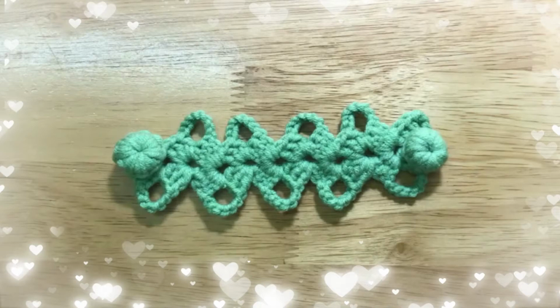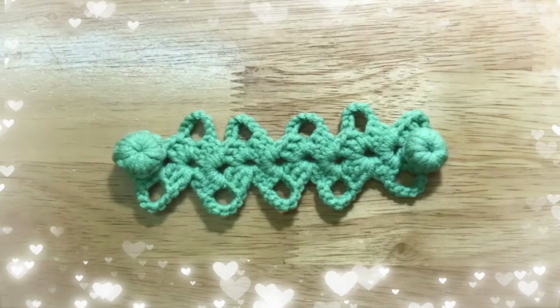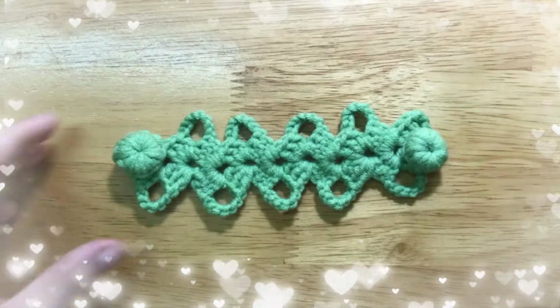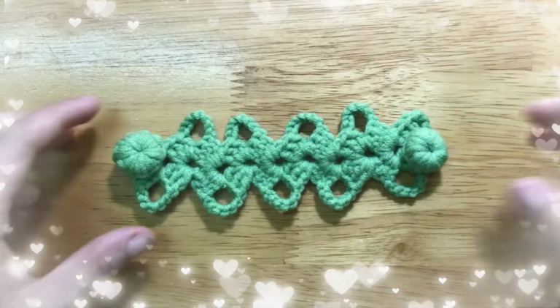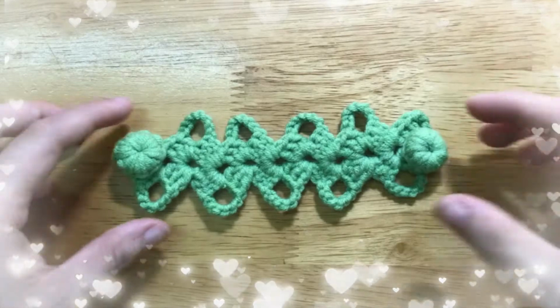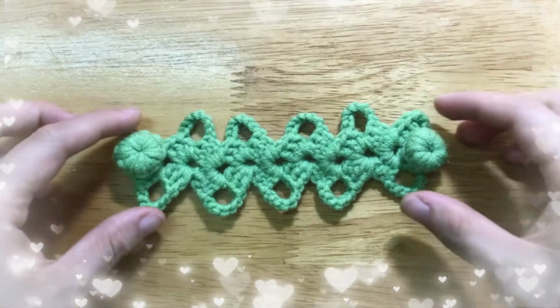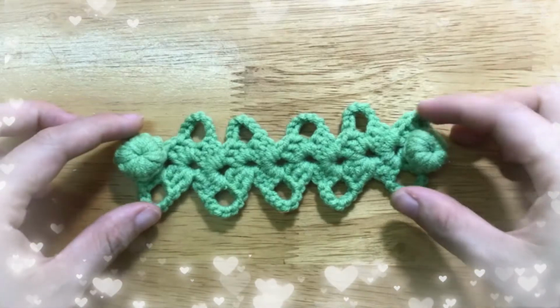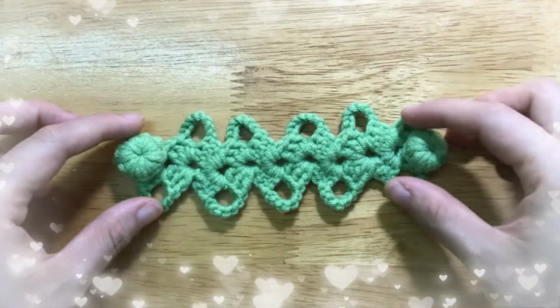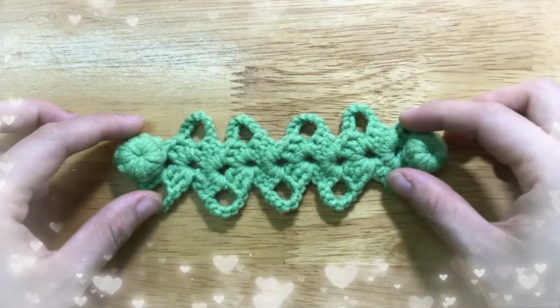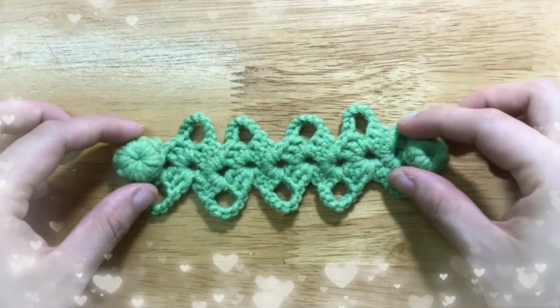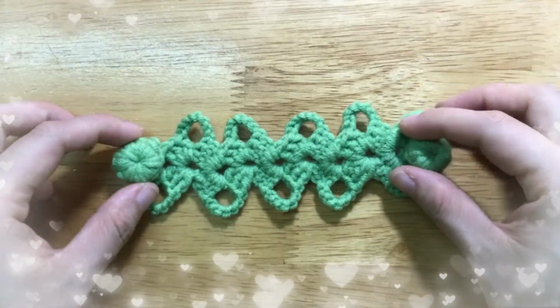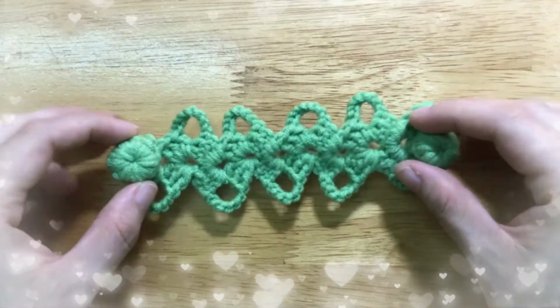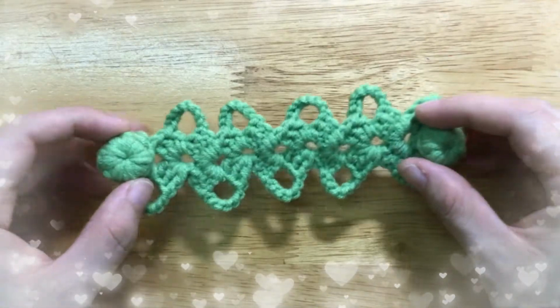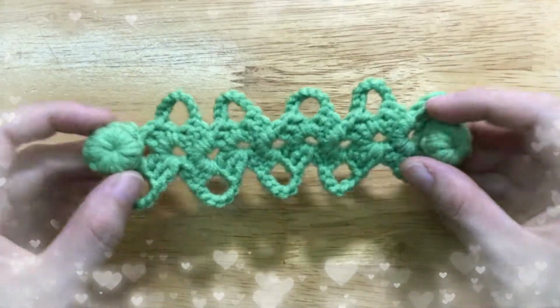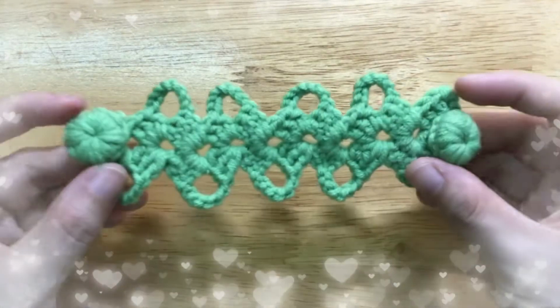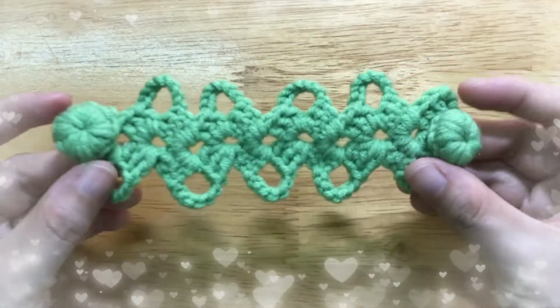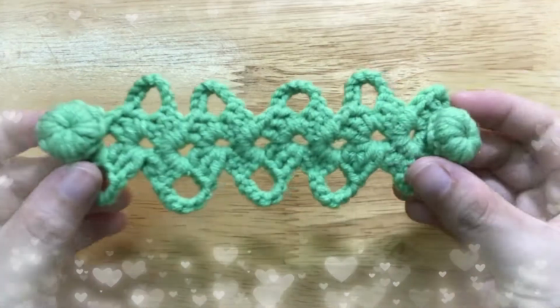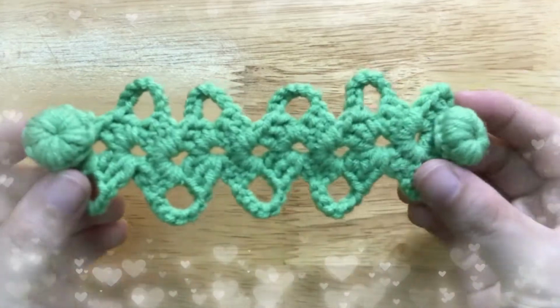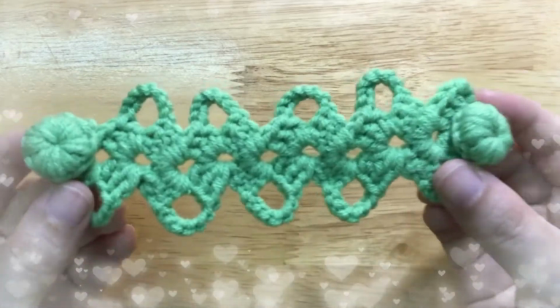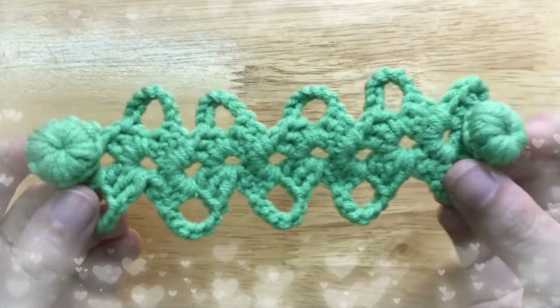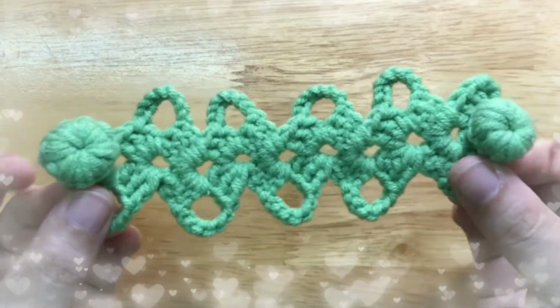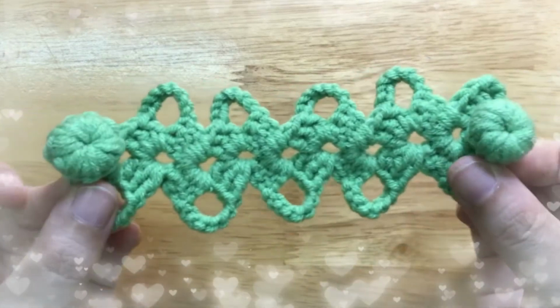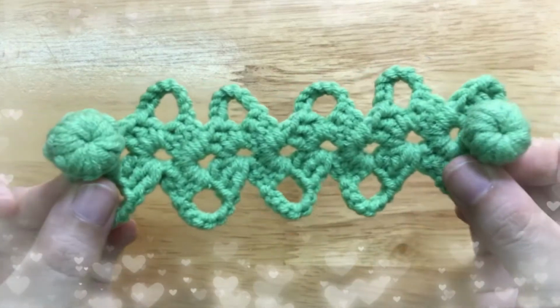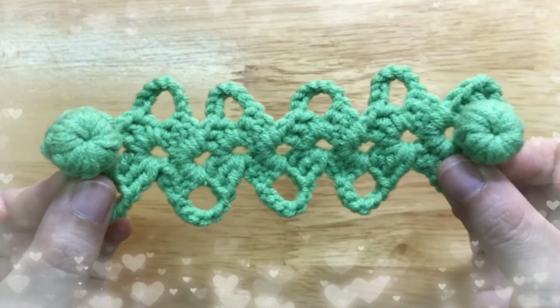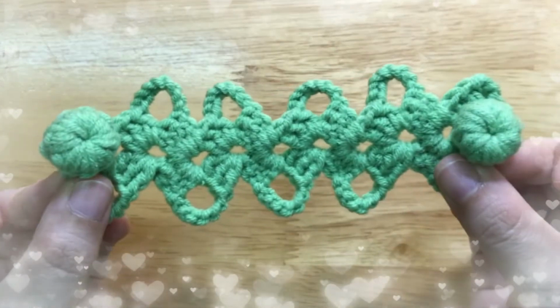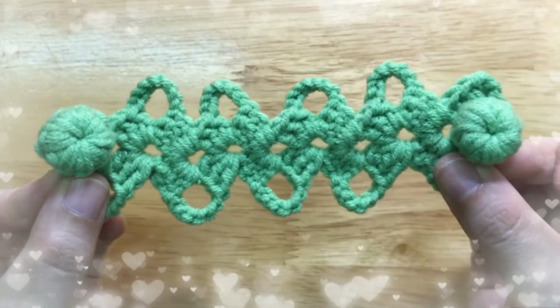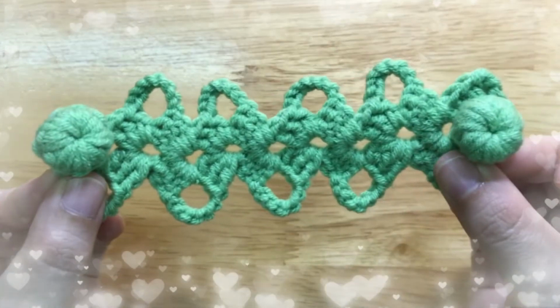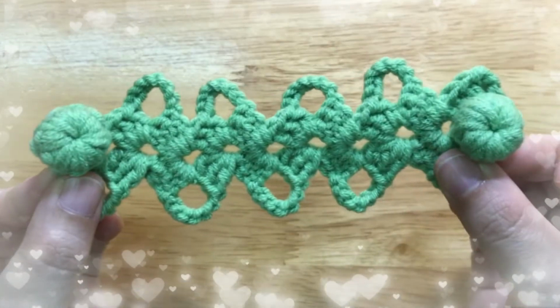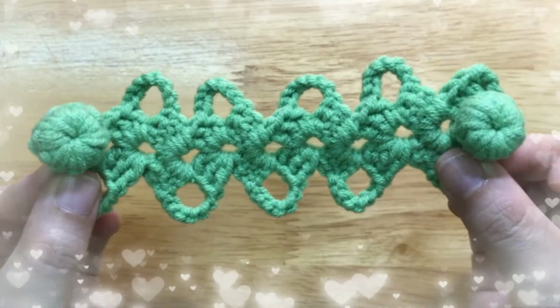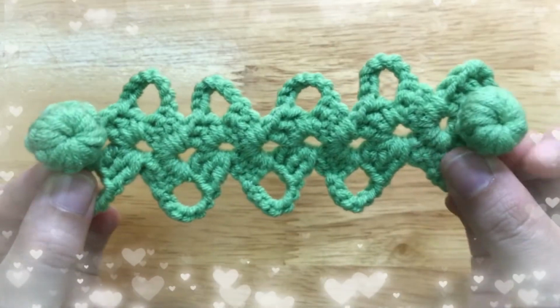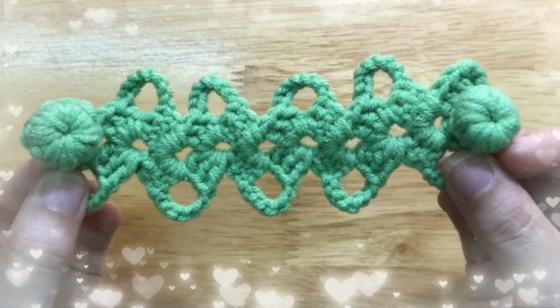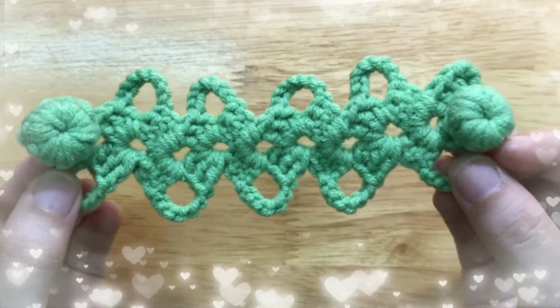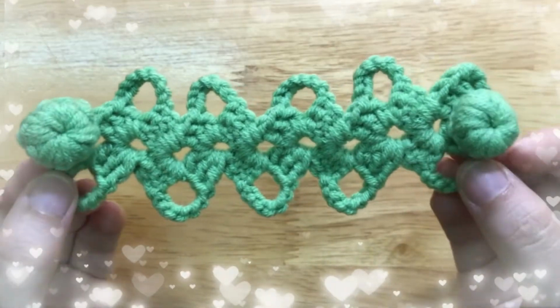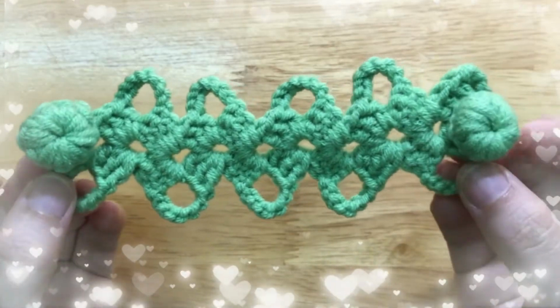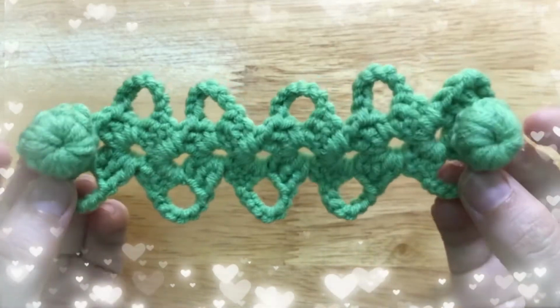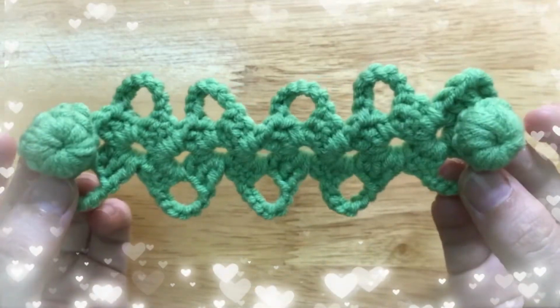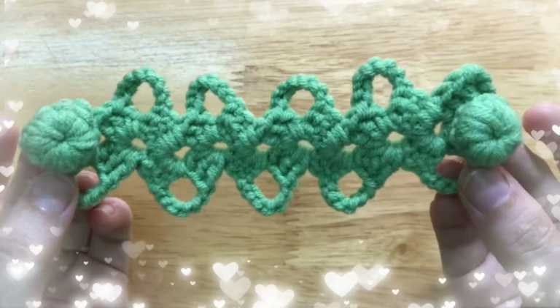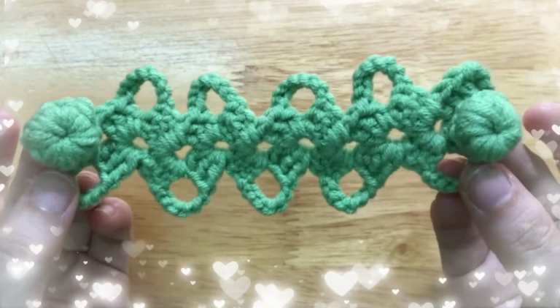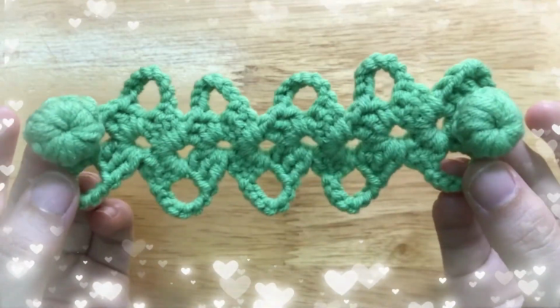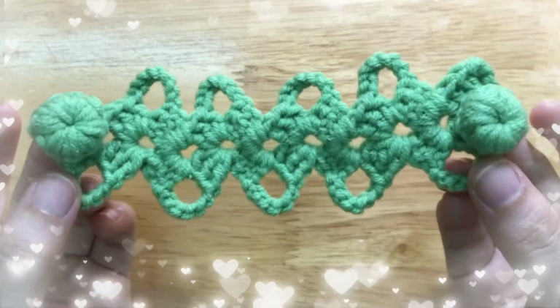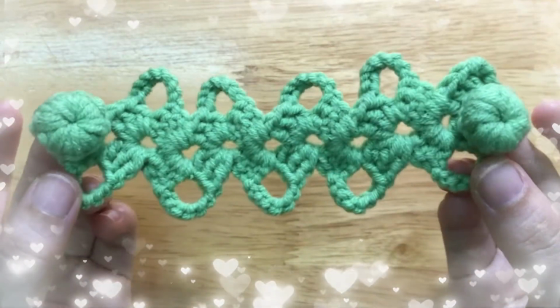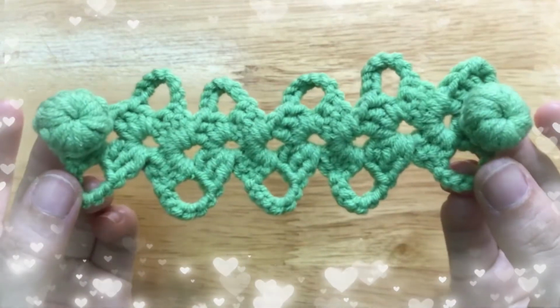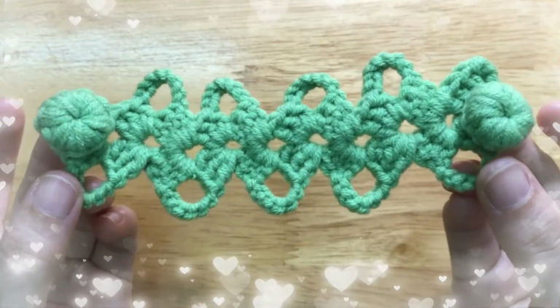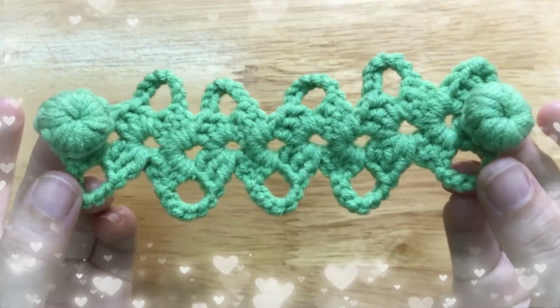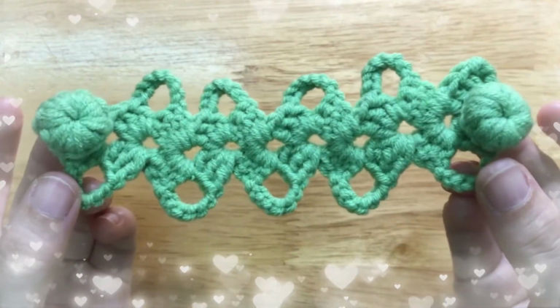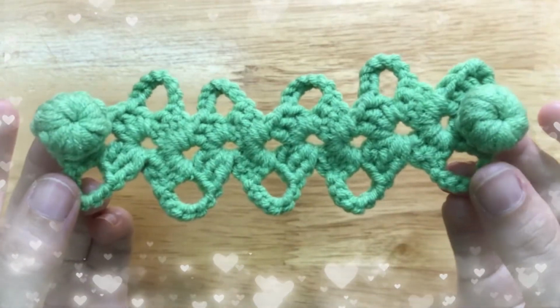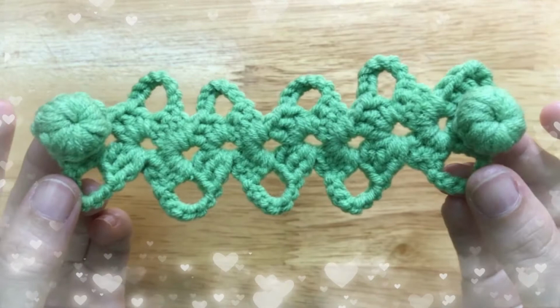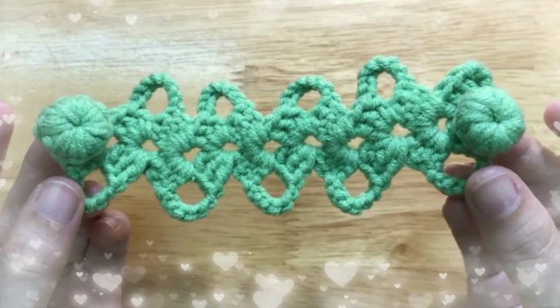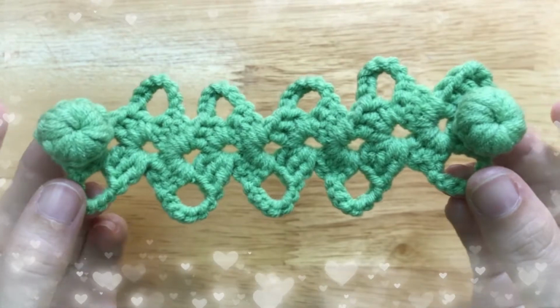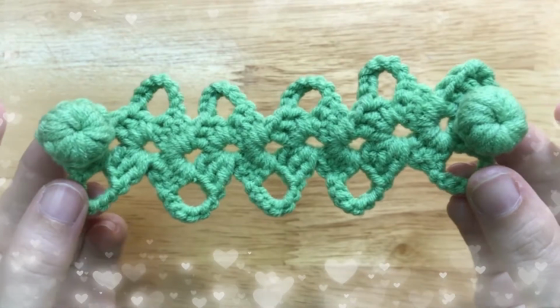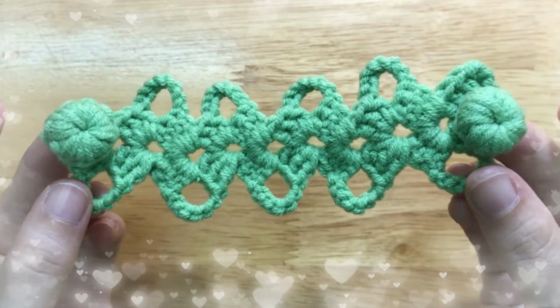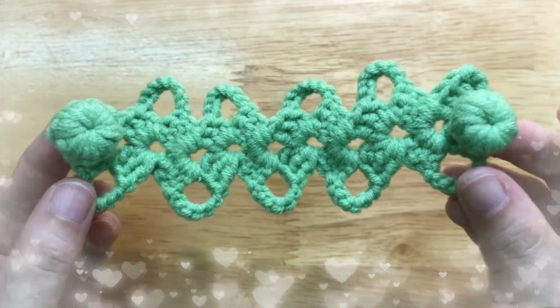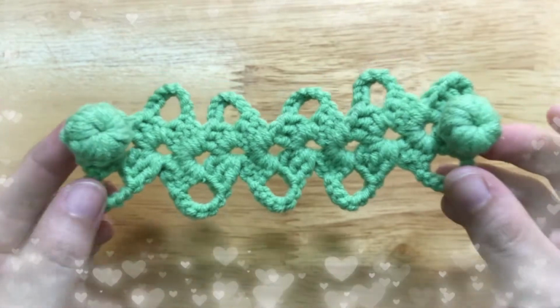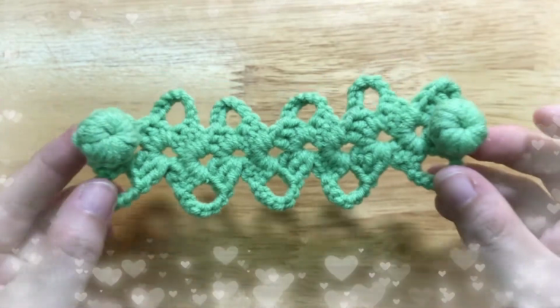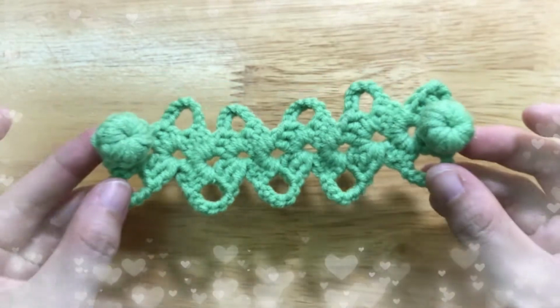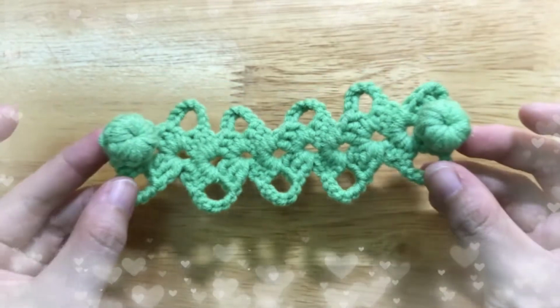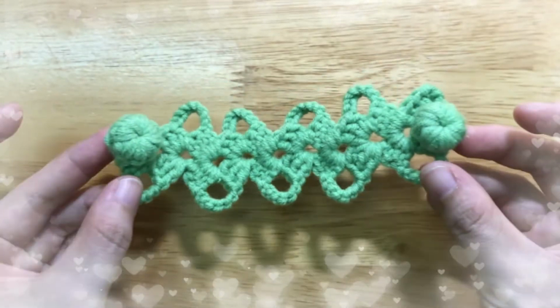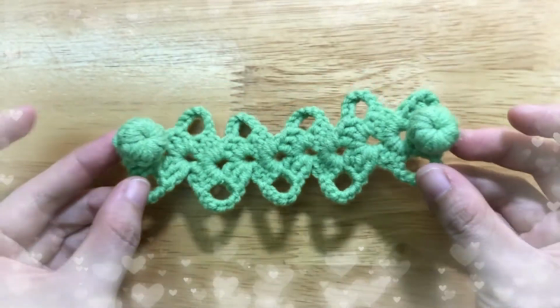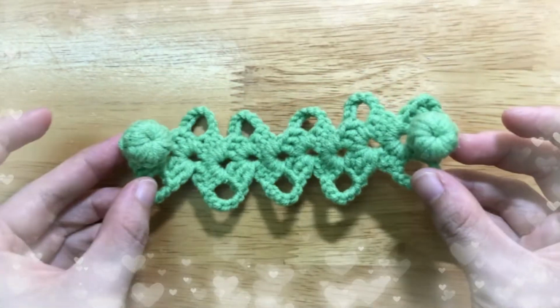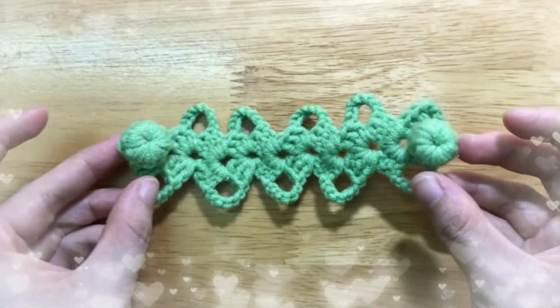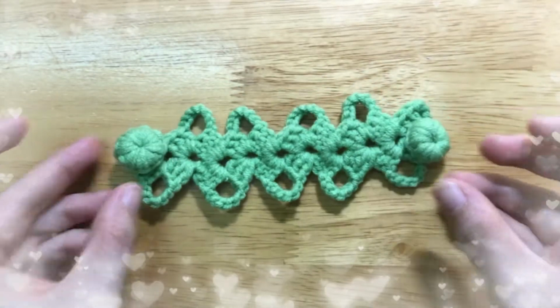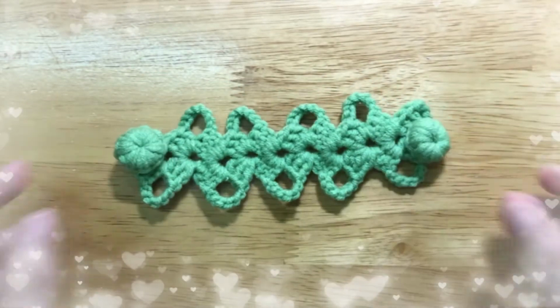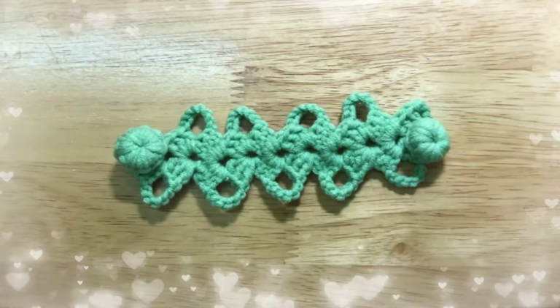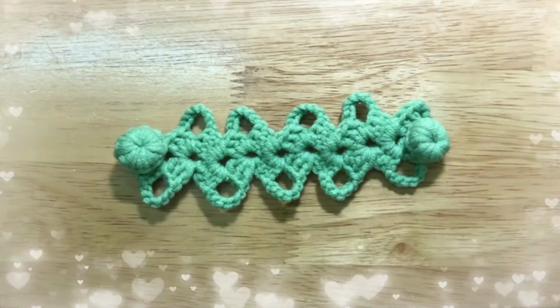Hi friends! Today I'm going to show you how to make this open-cell ear saver.